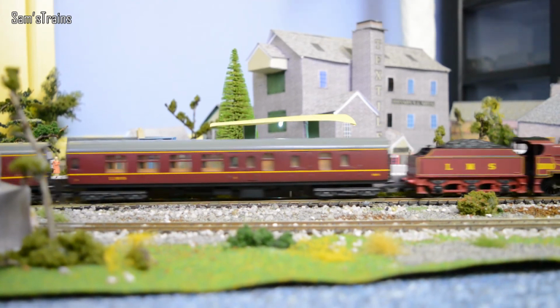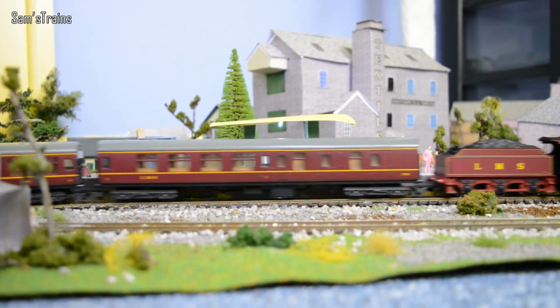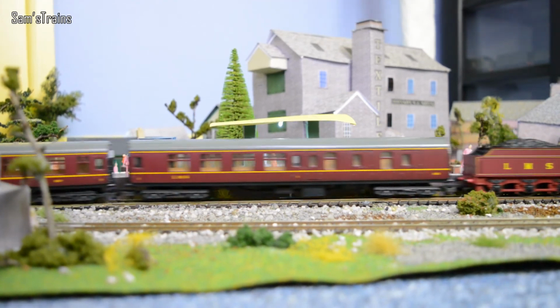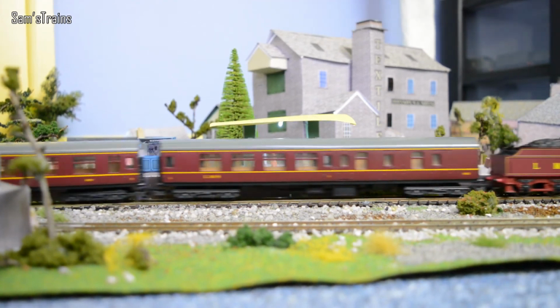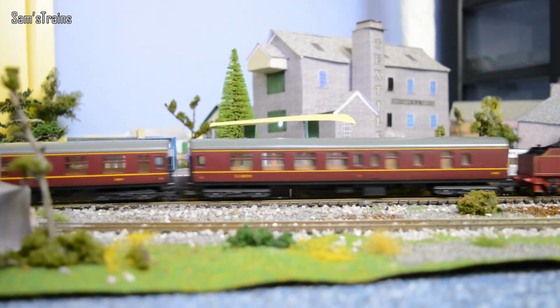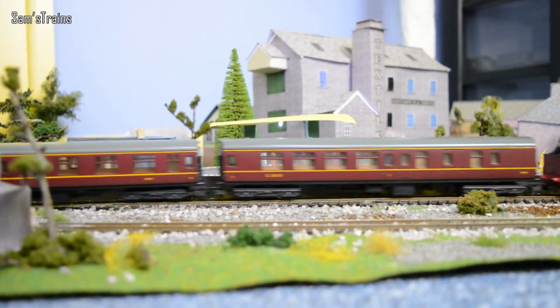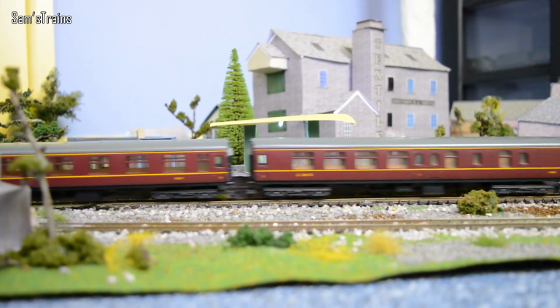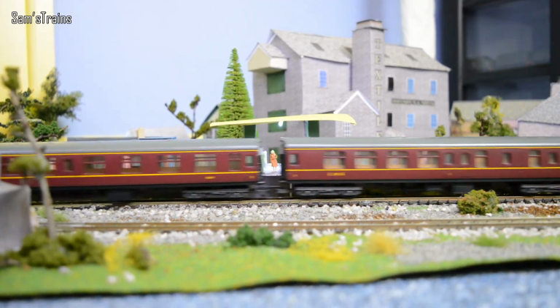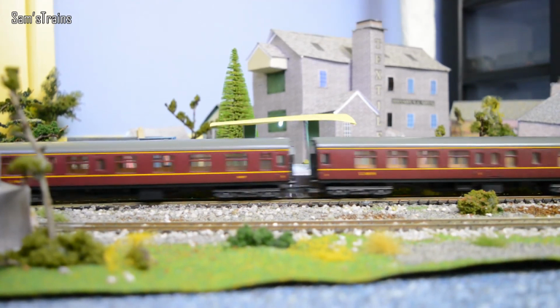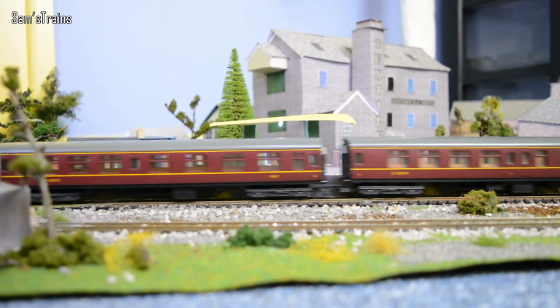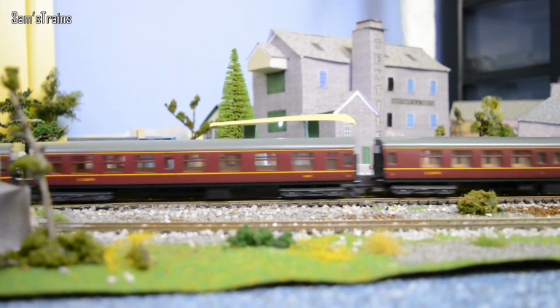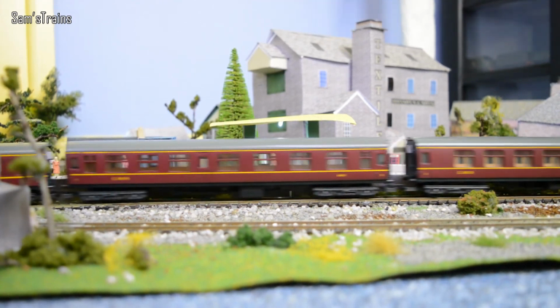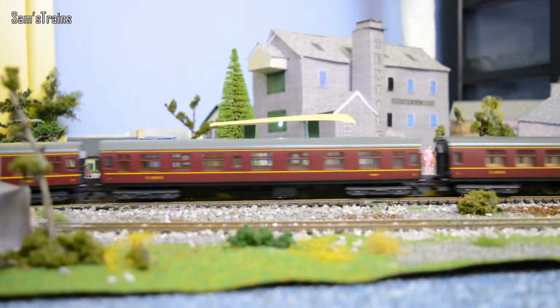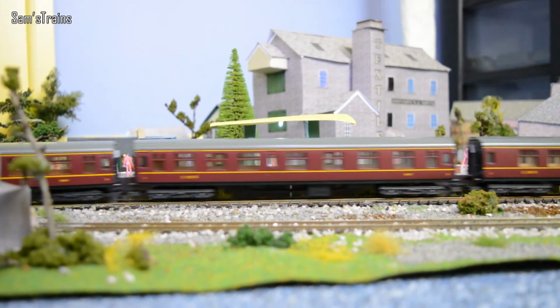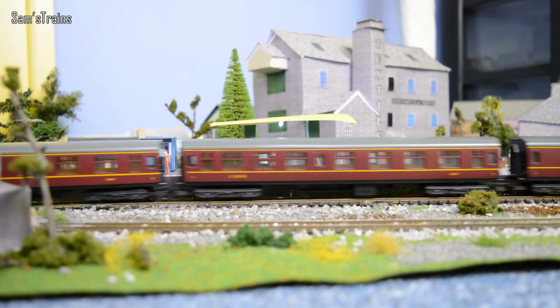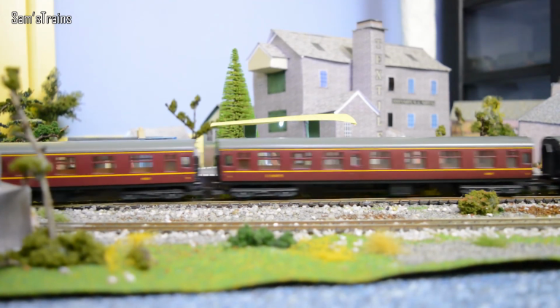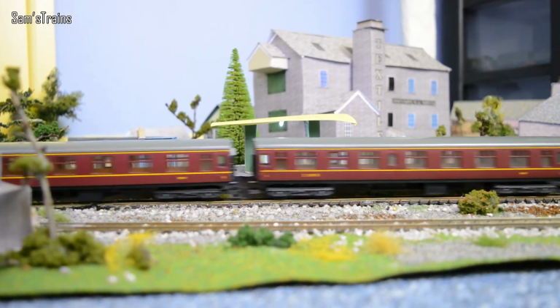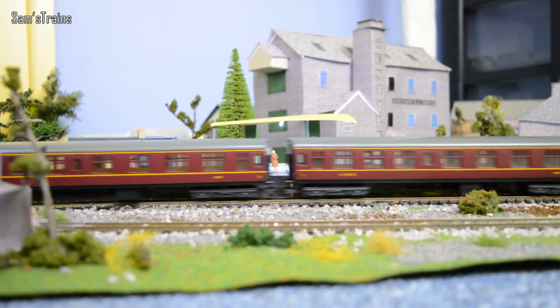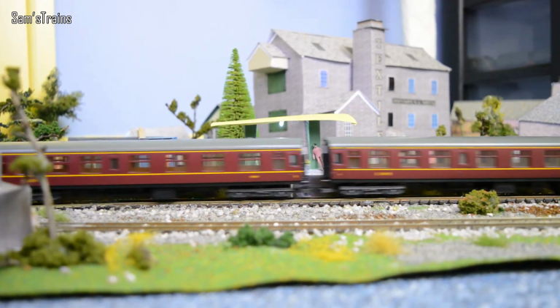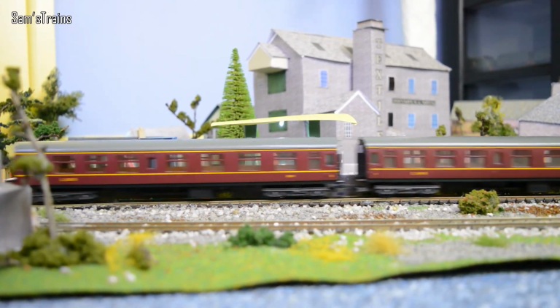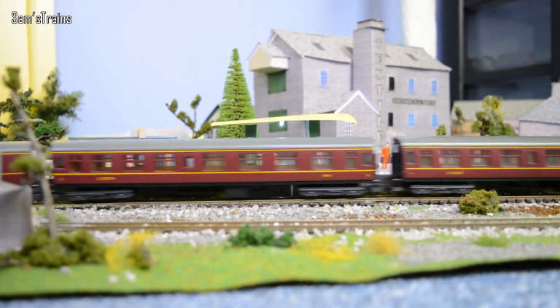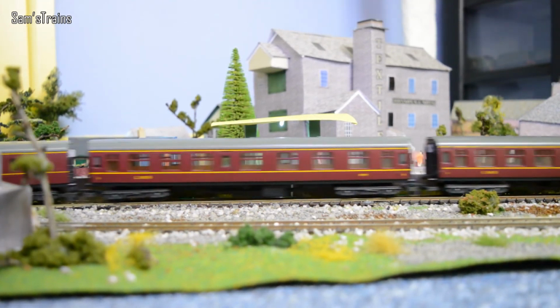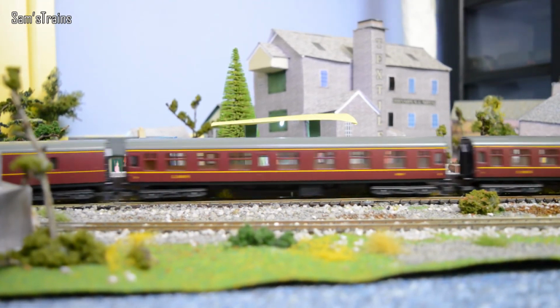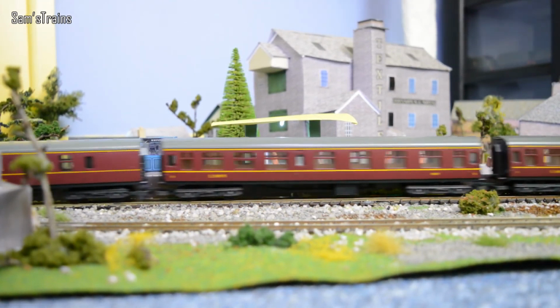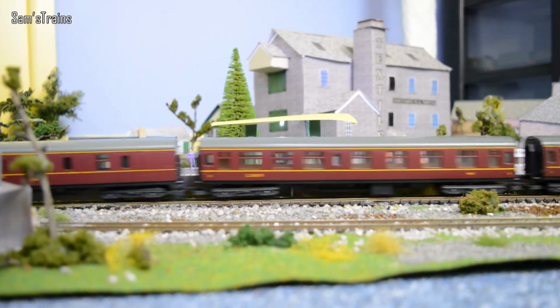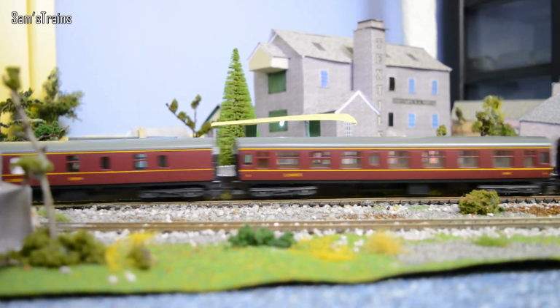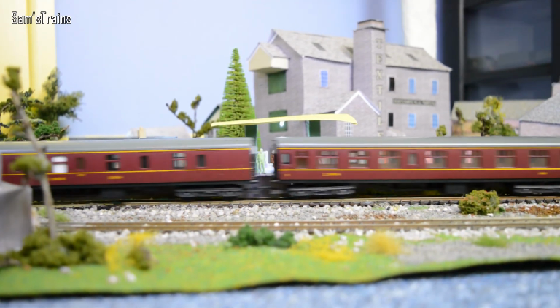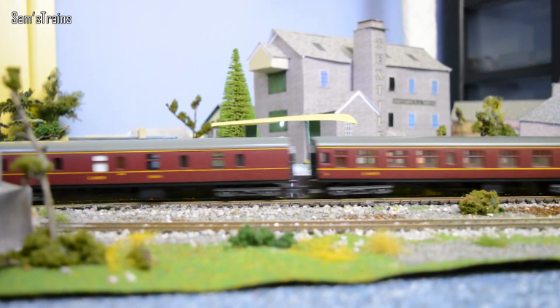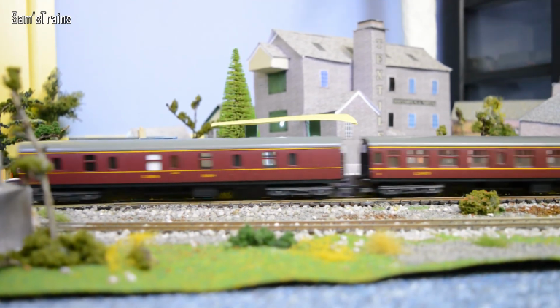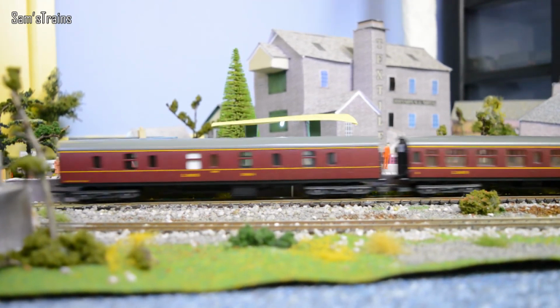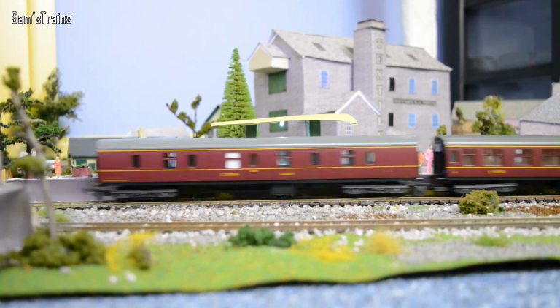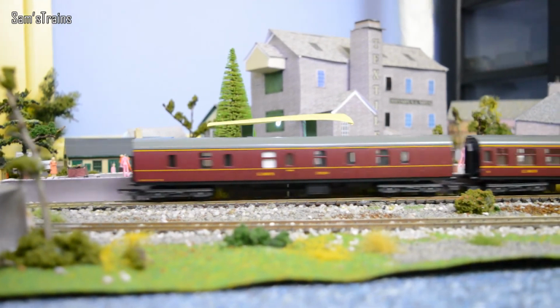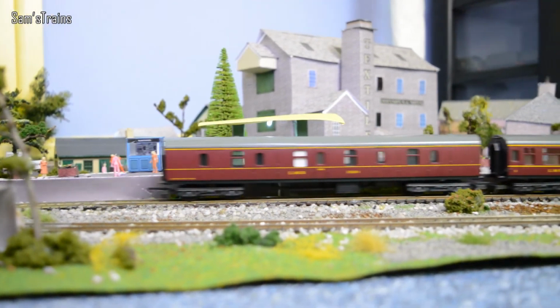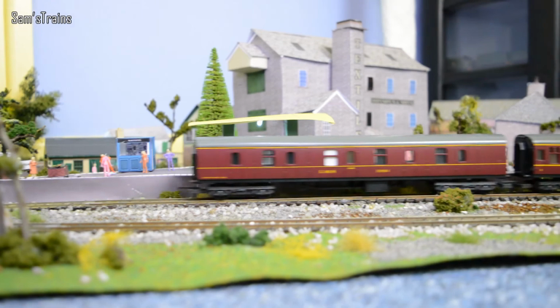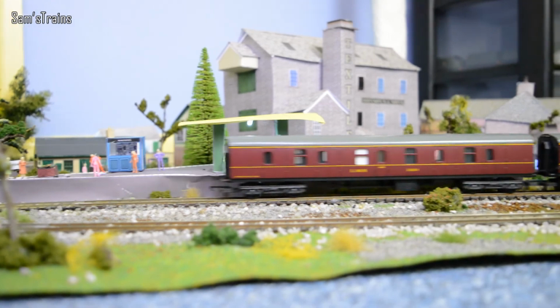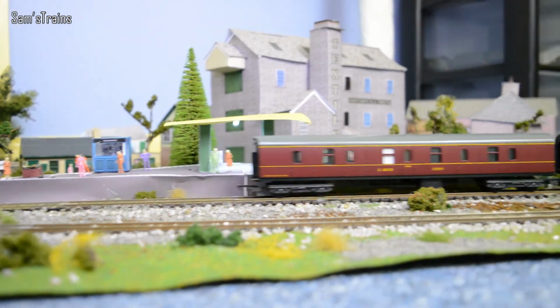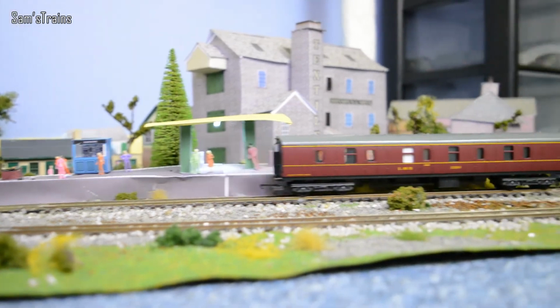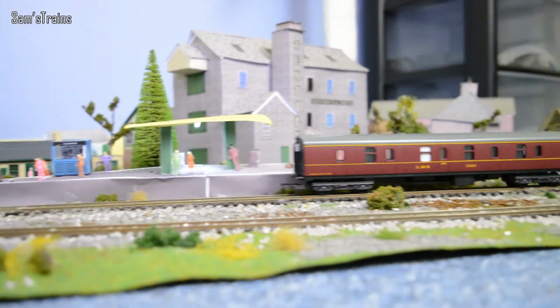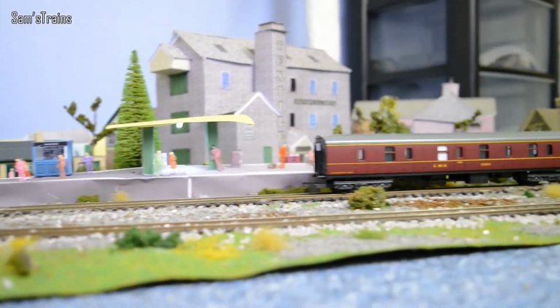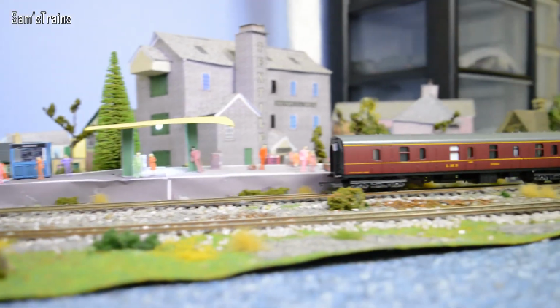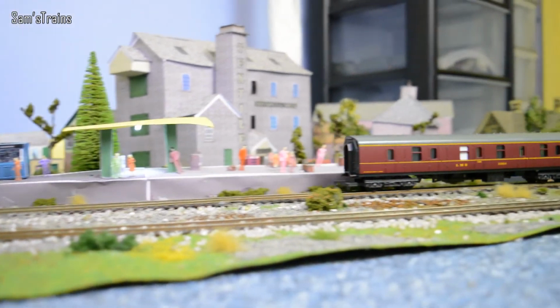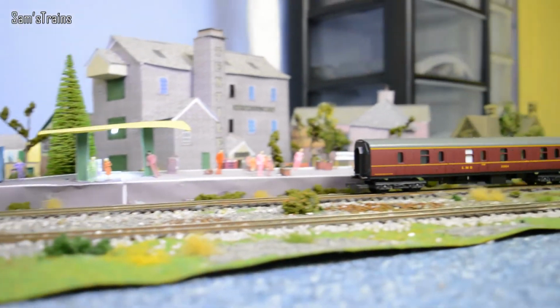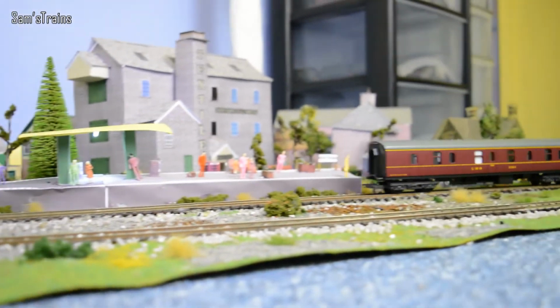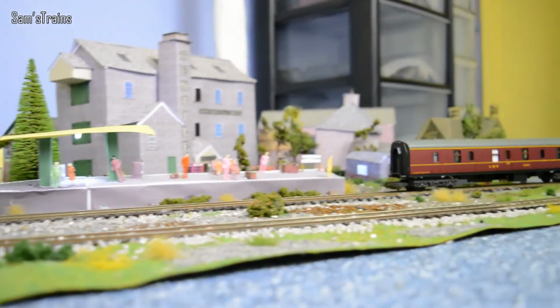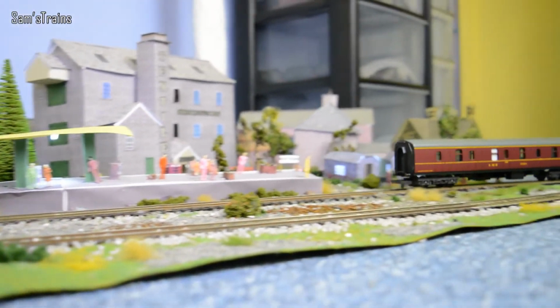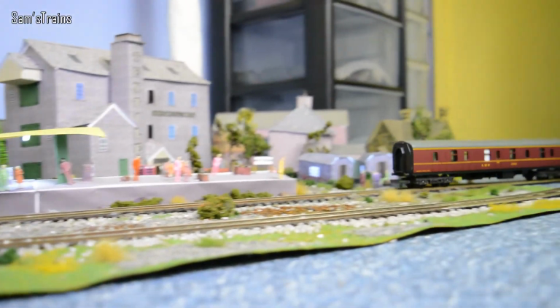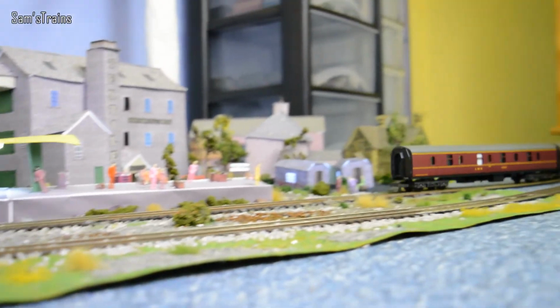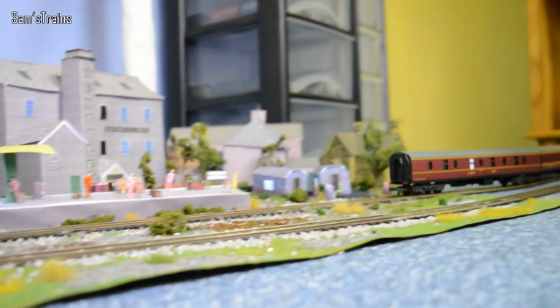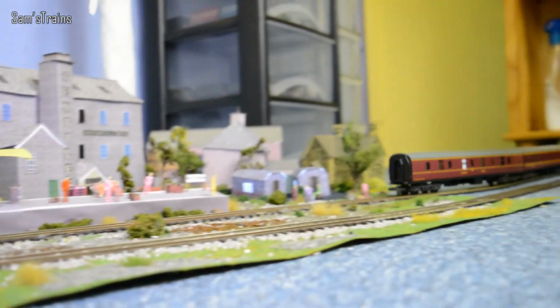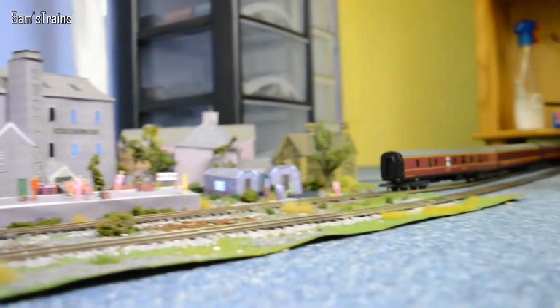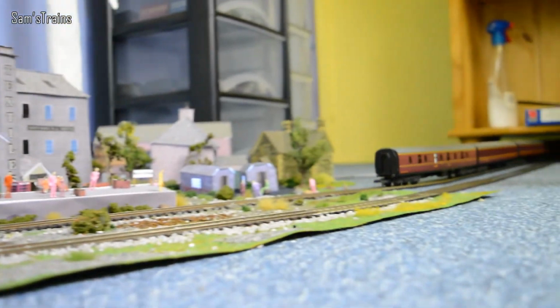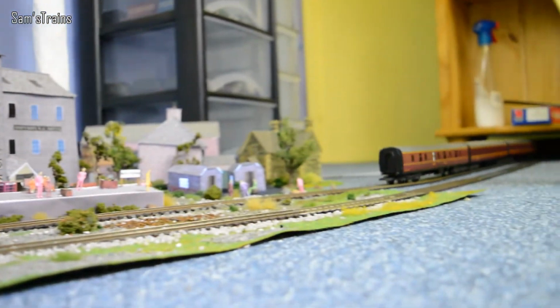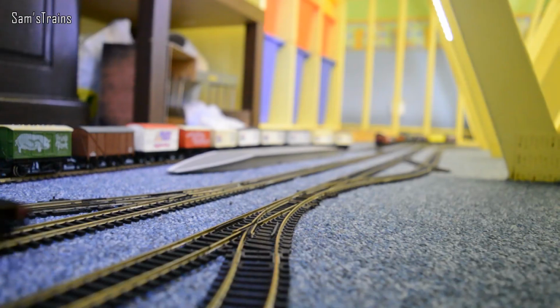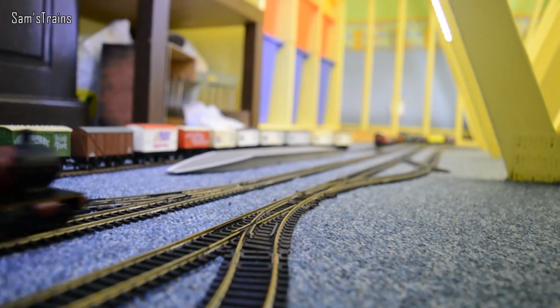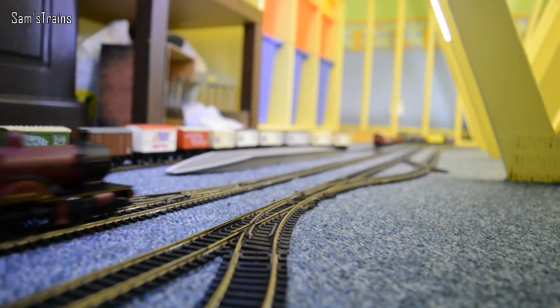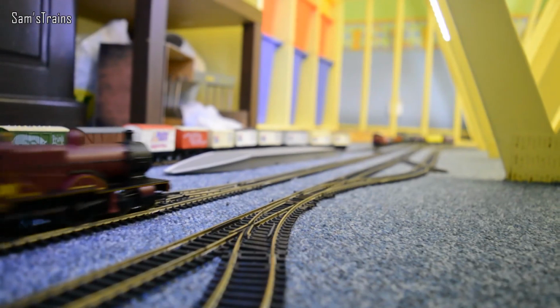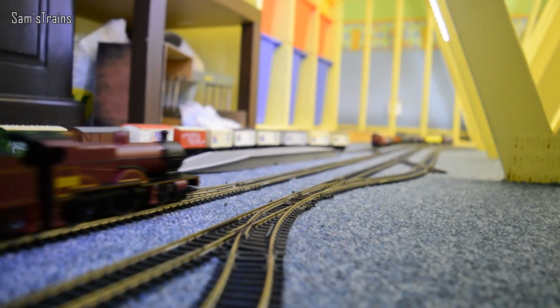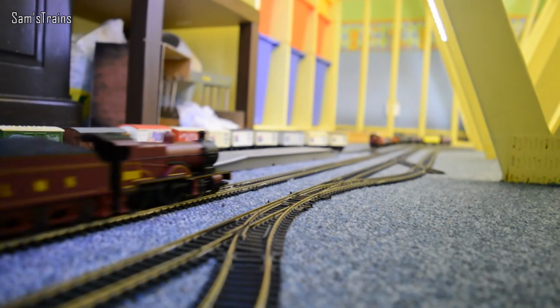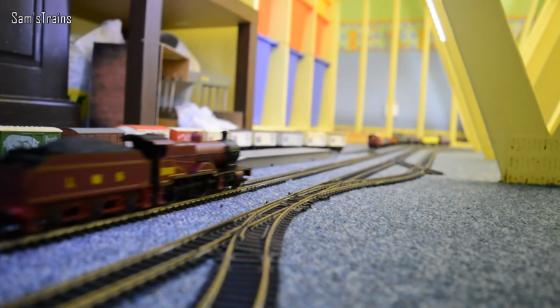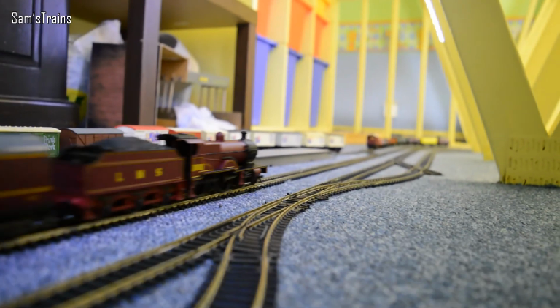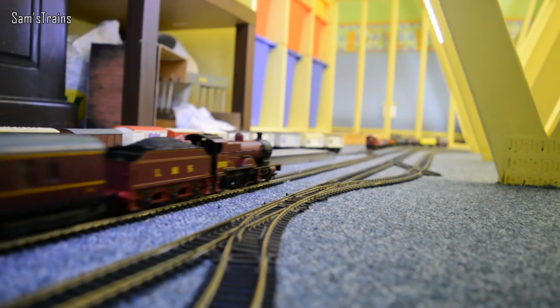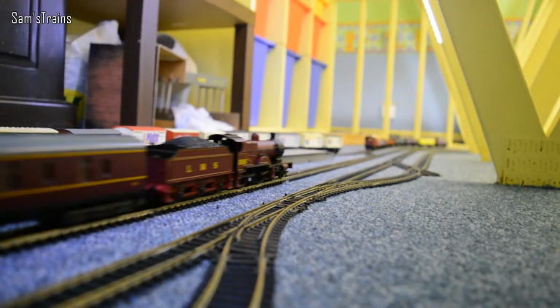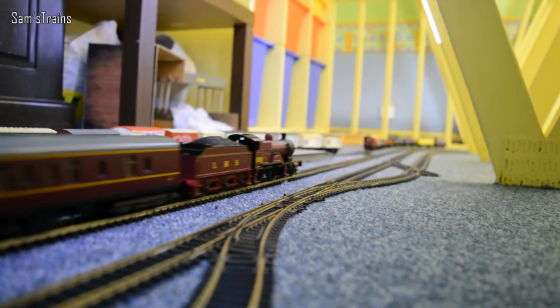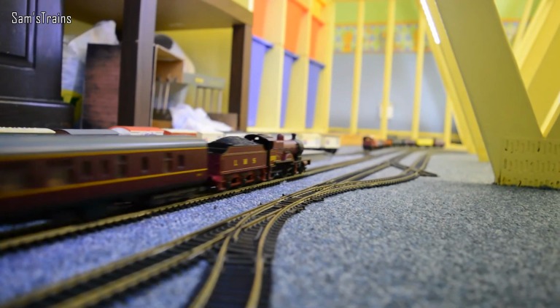She's struggling a little bit up the incline because the brake coach has very plasticky wheels which cause a little bit of drag.